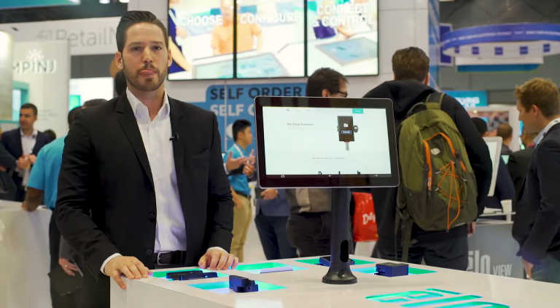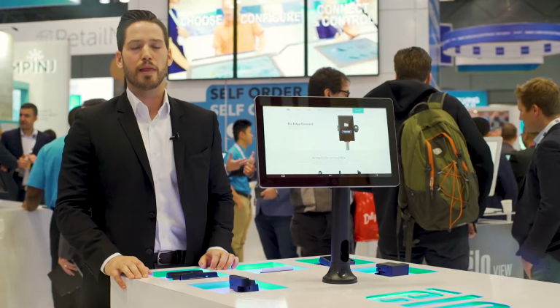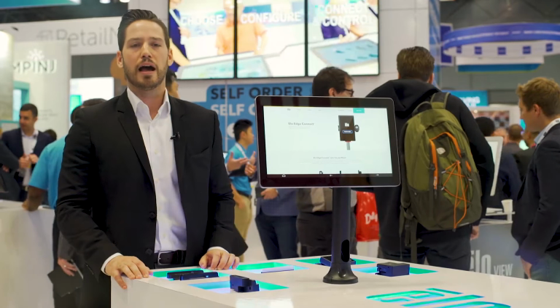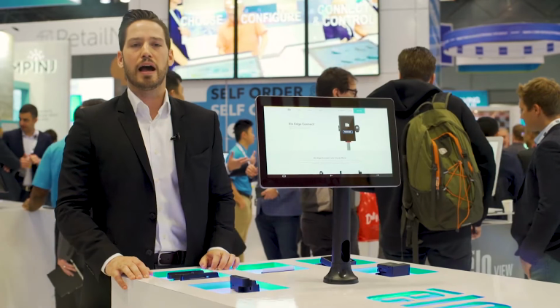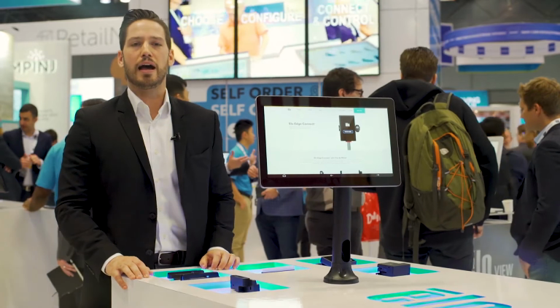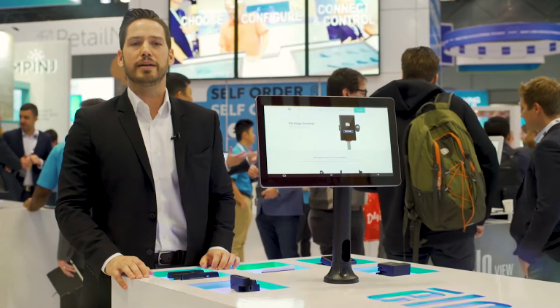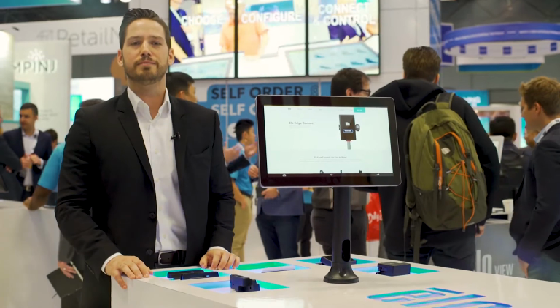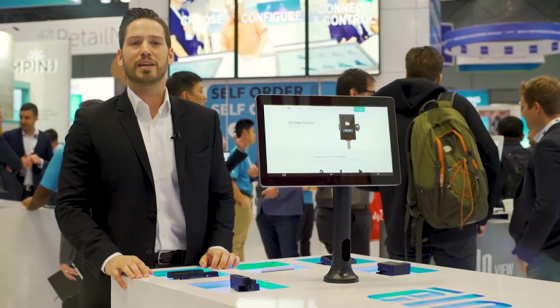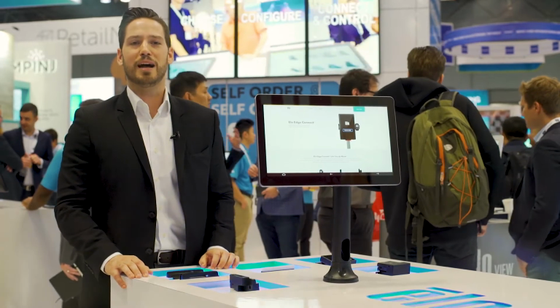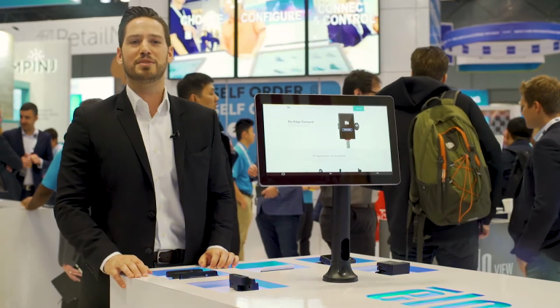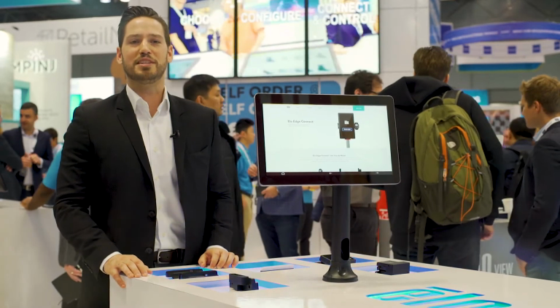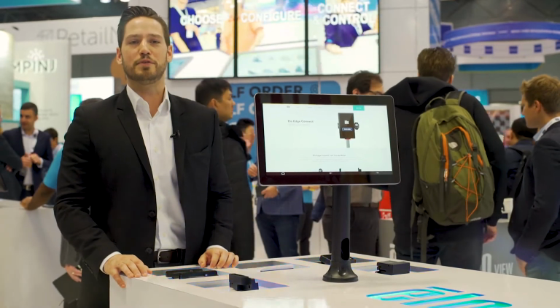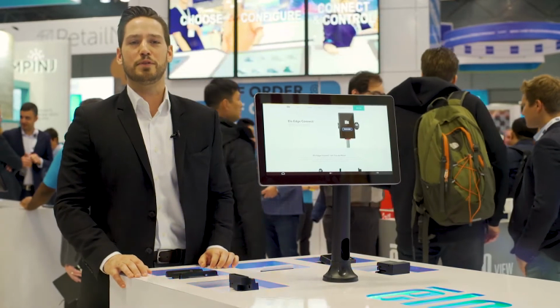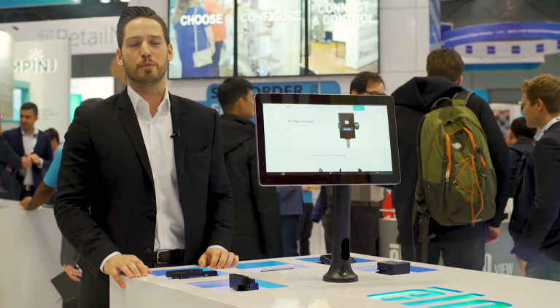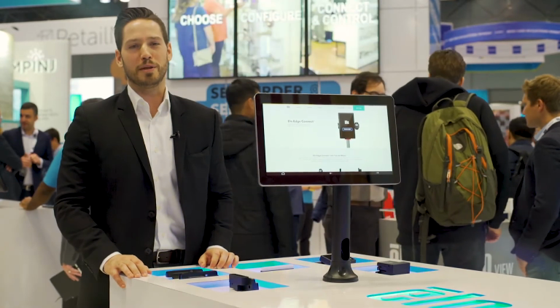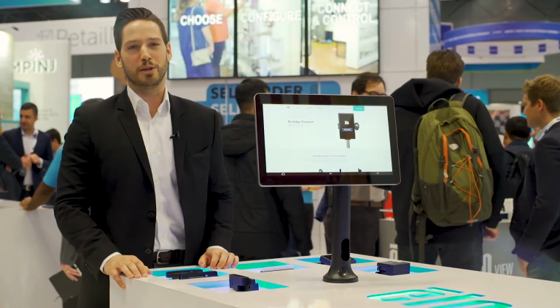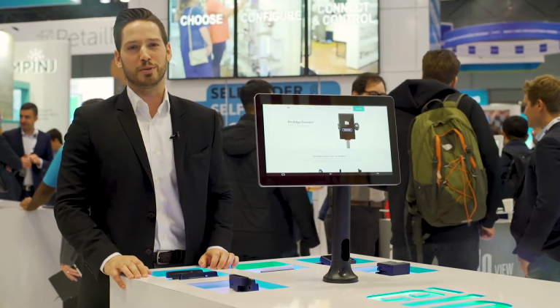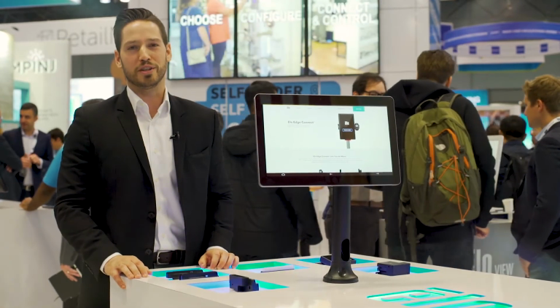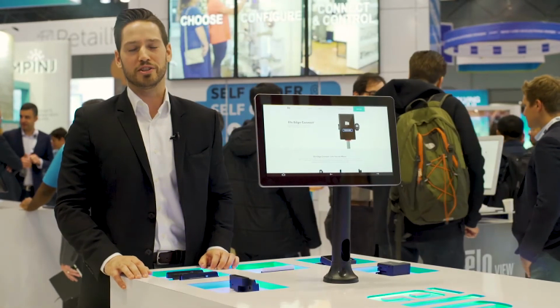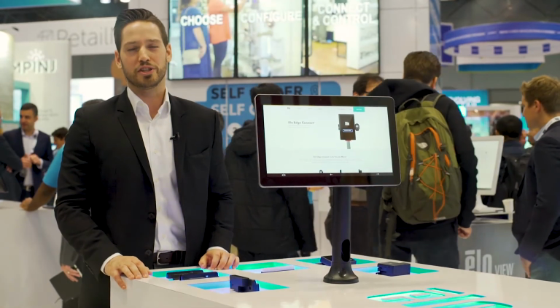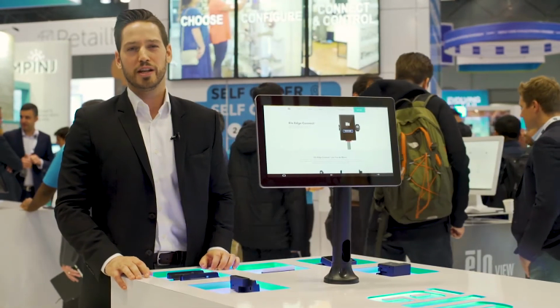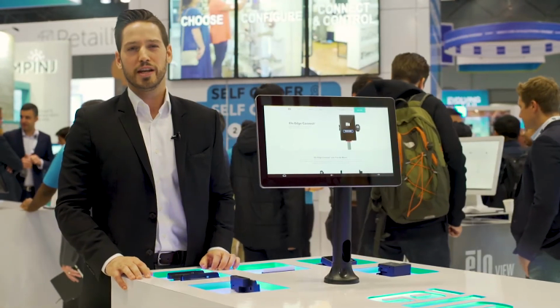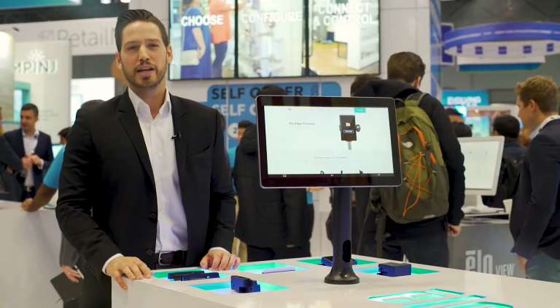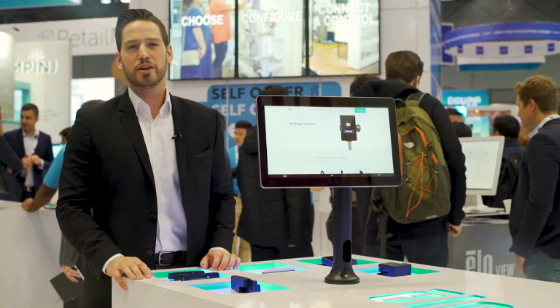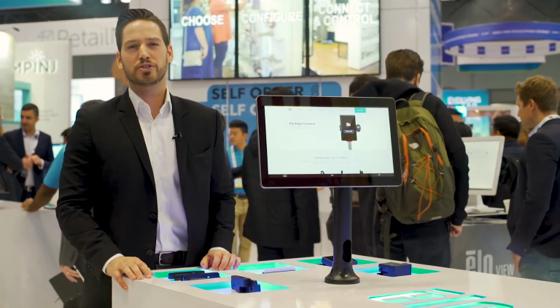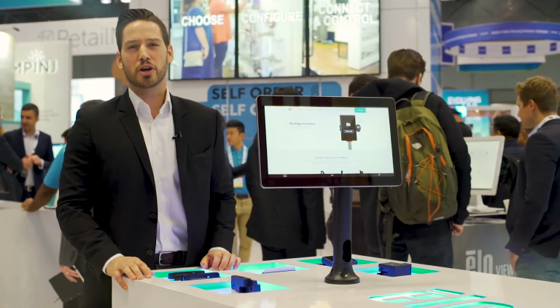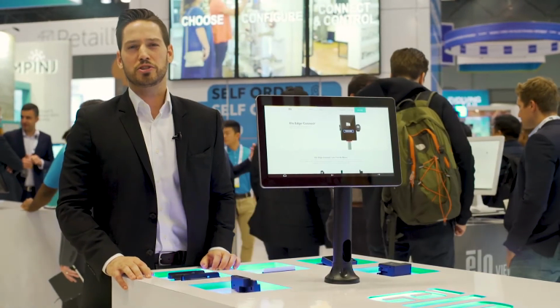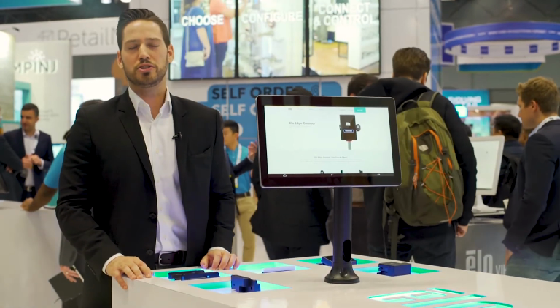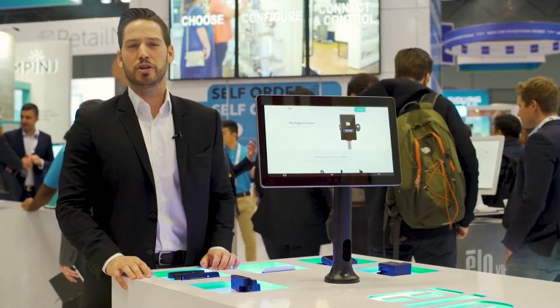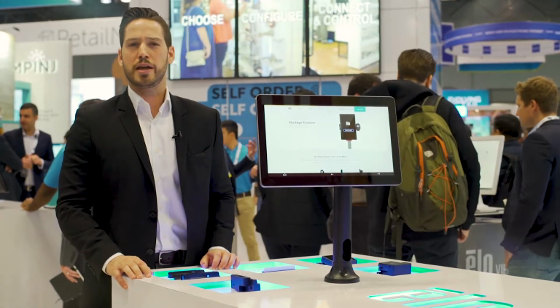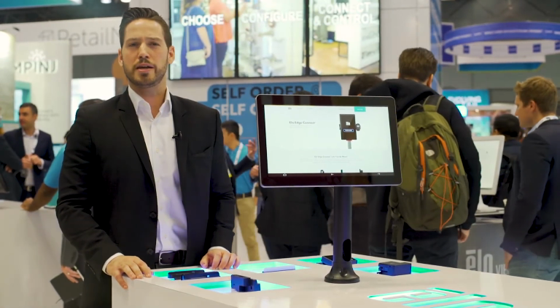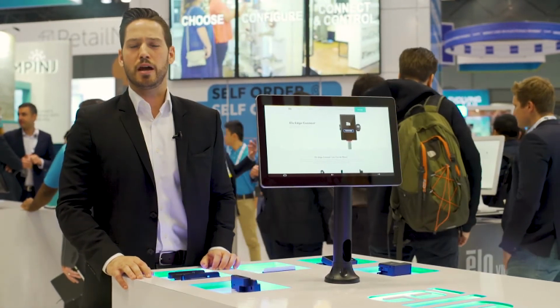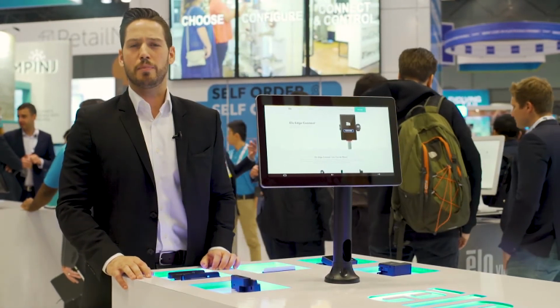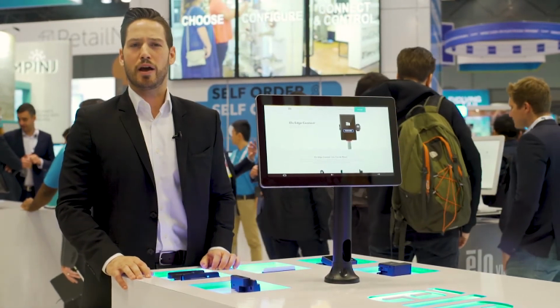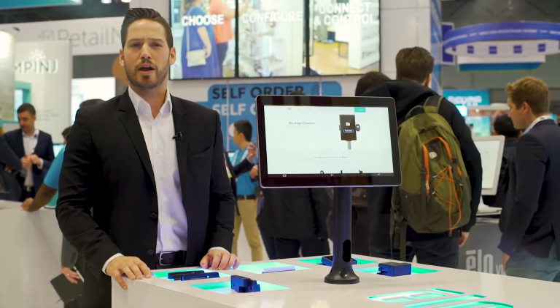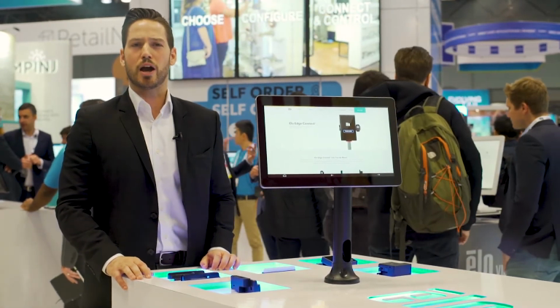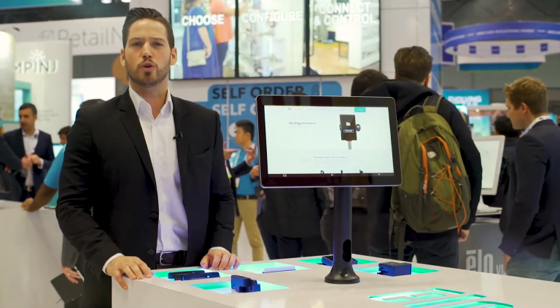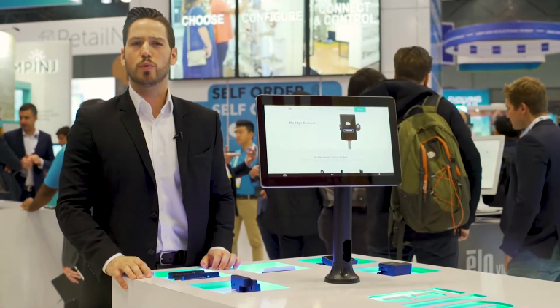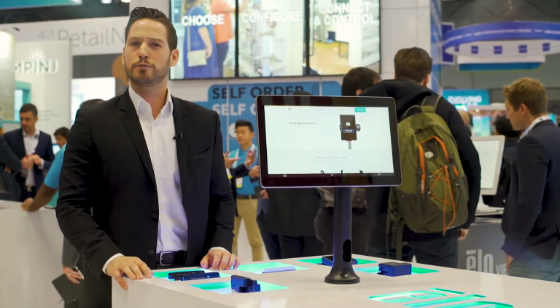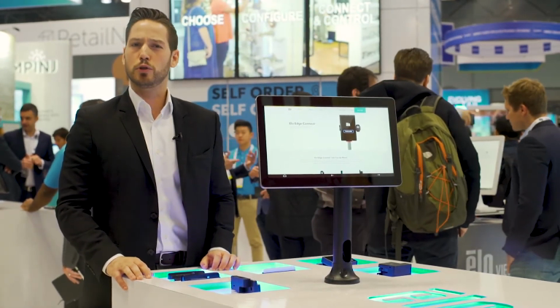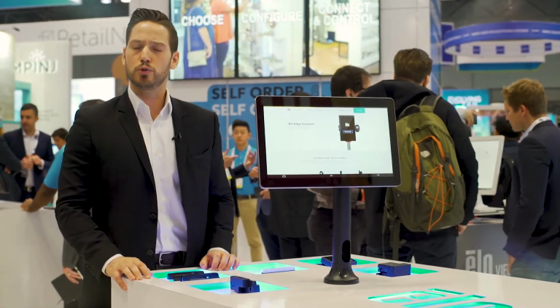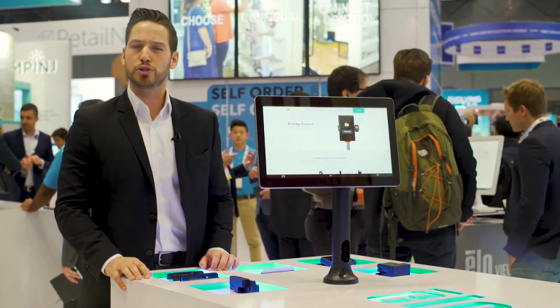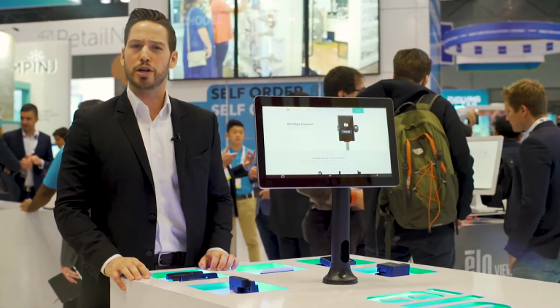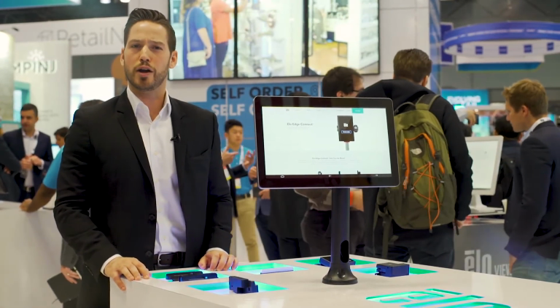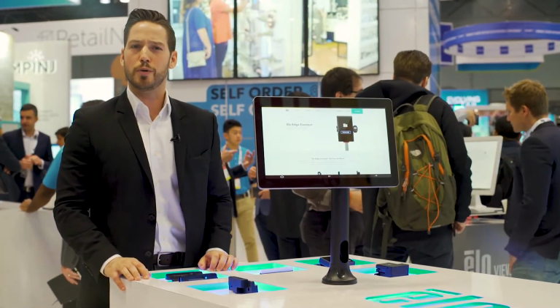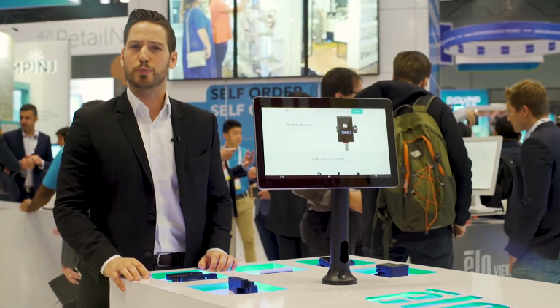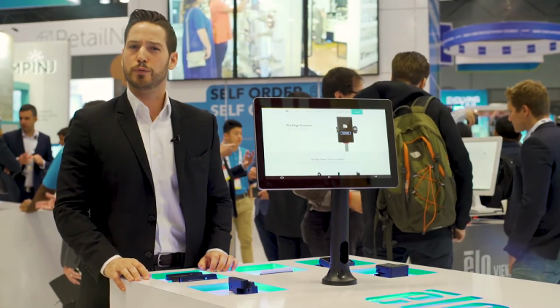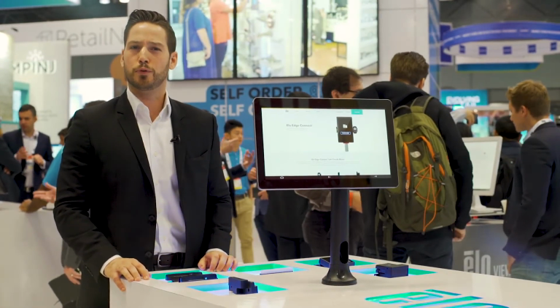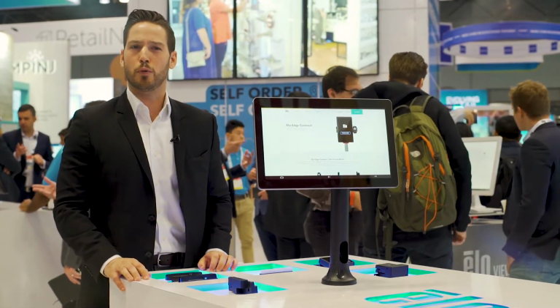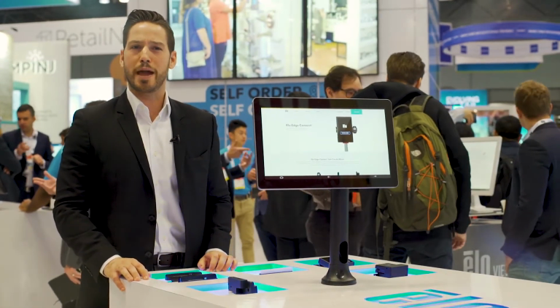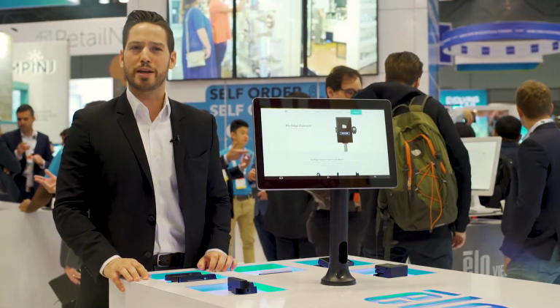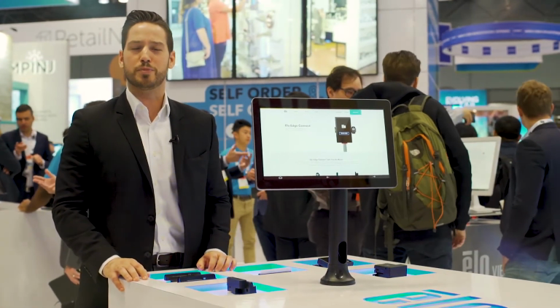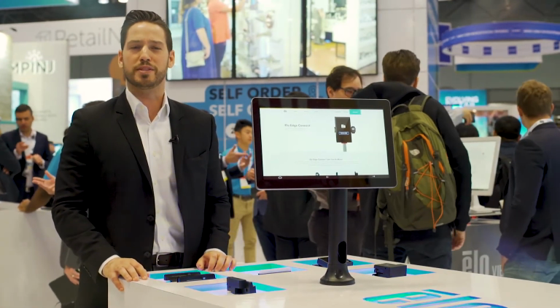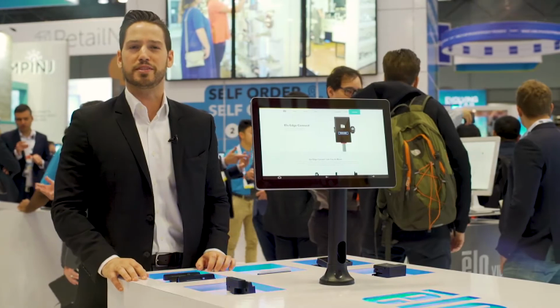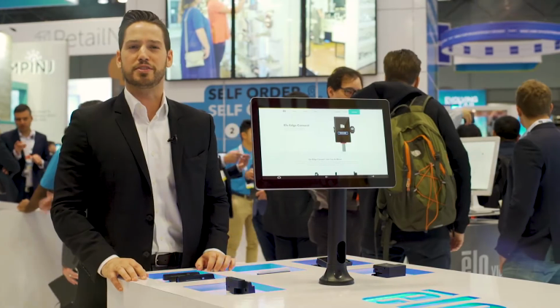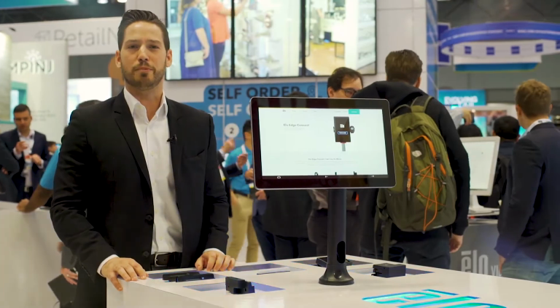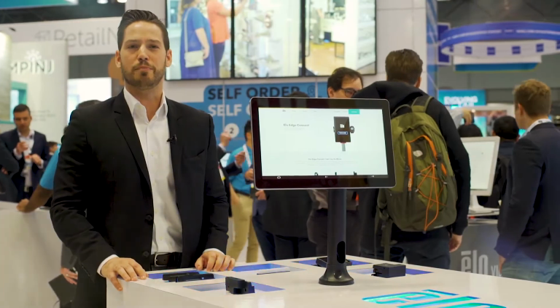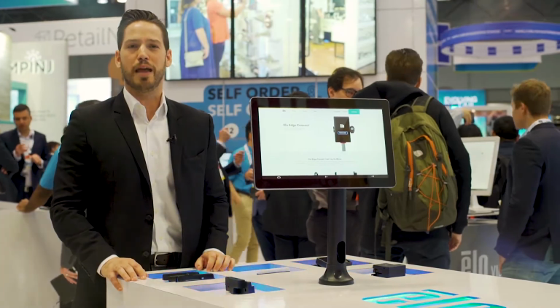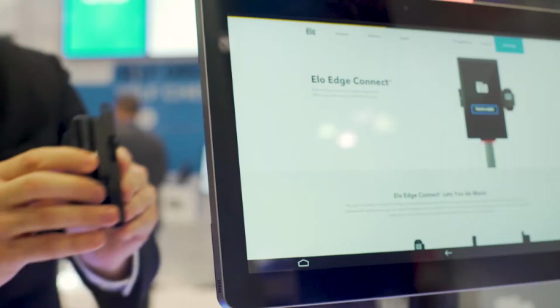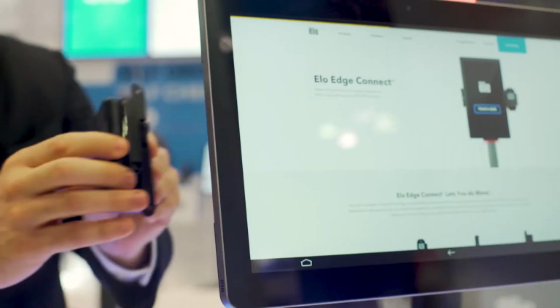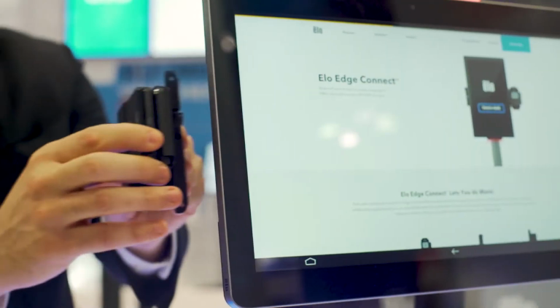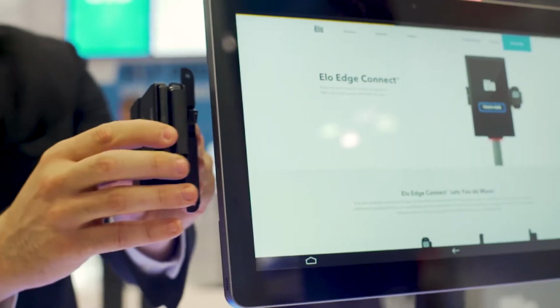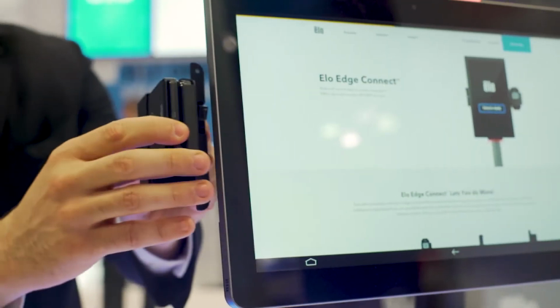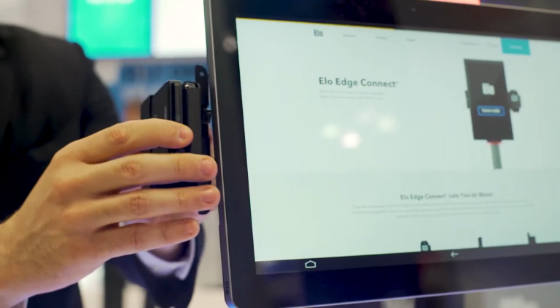Hi, I'm Steven from Elotouch, here to talk to you today about our revolutionary peripheral management system, EdgeConnect.